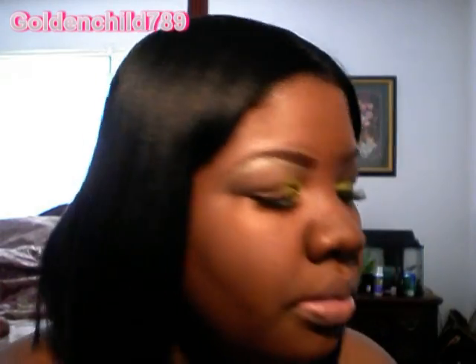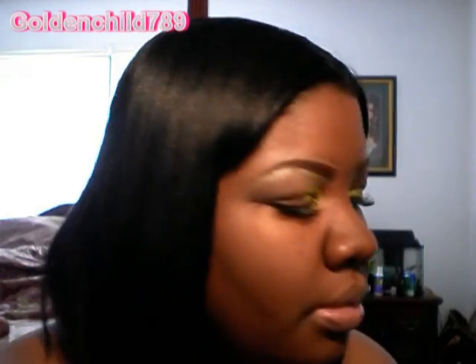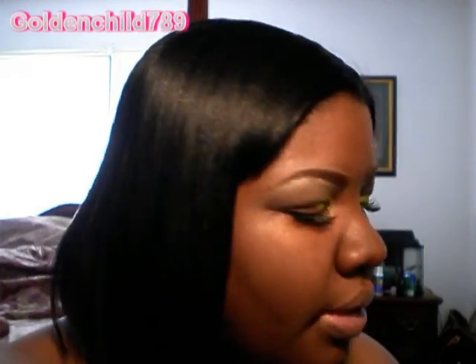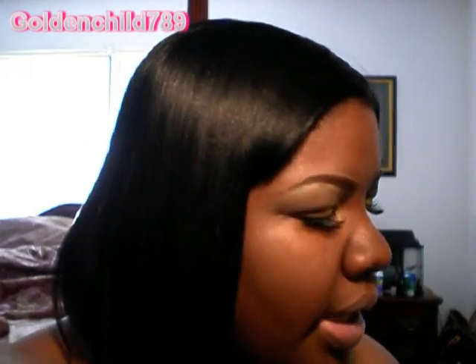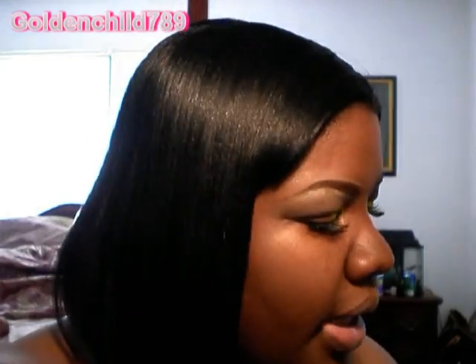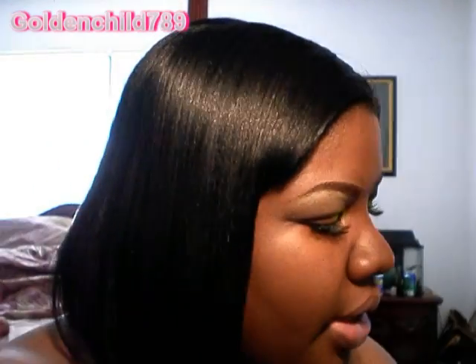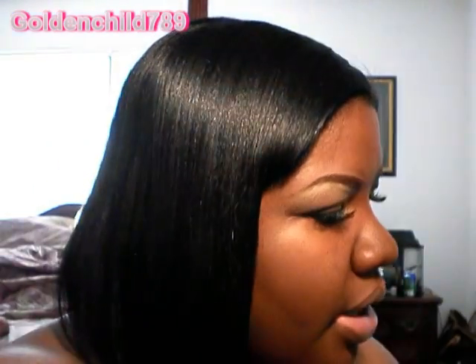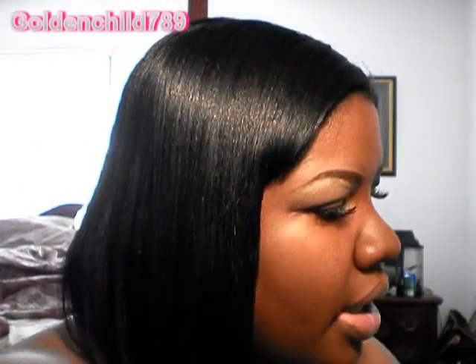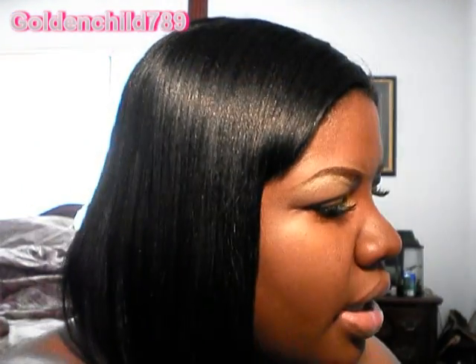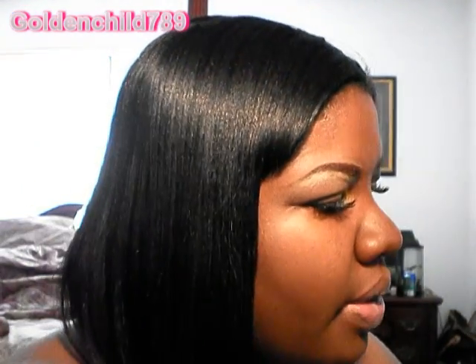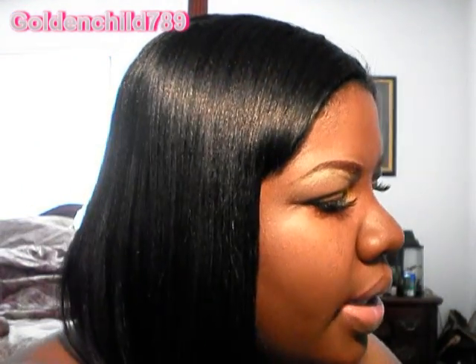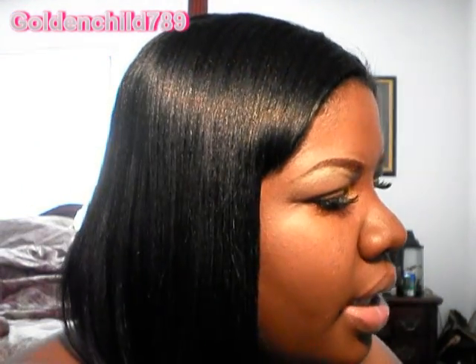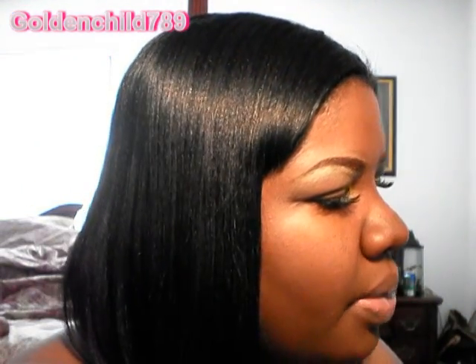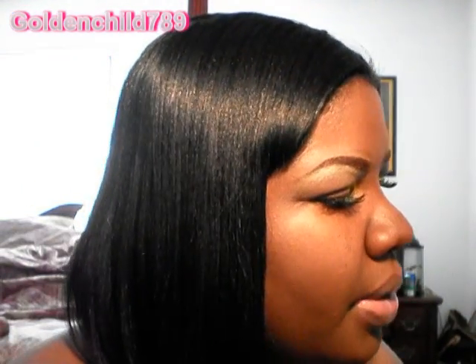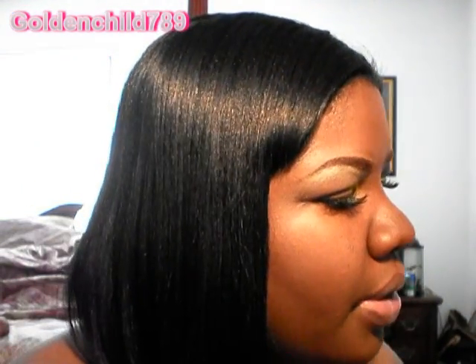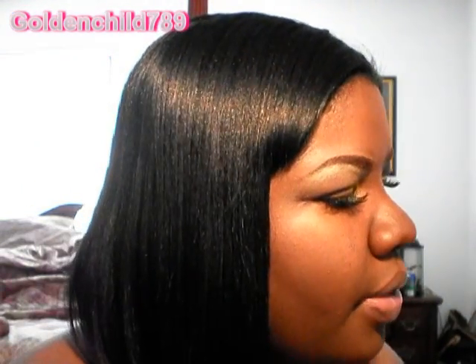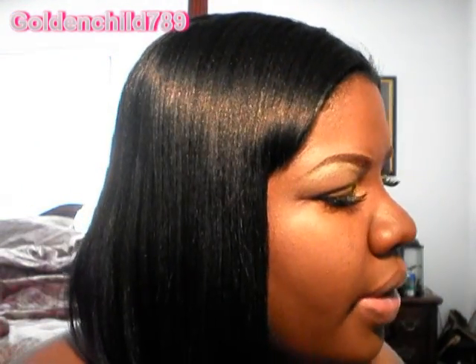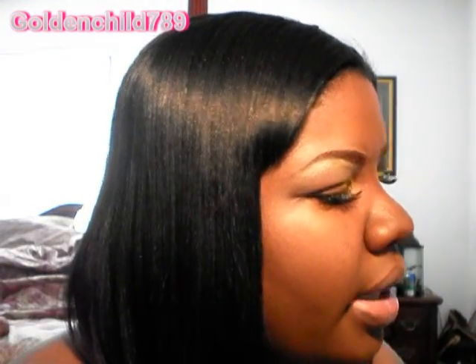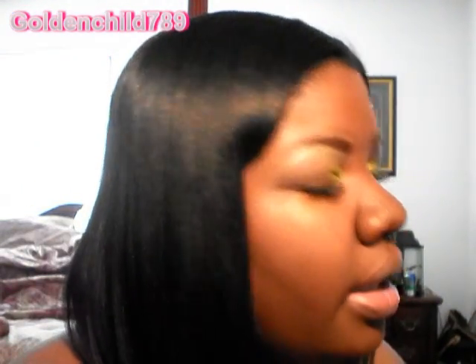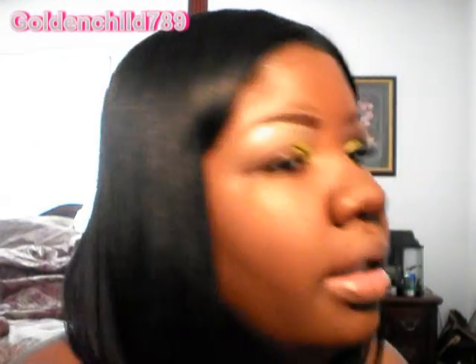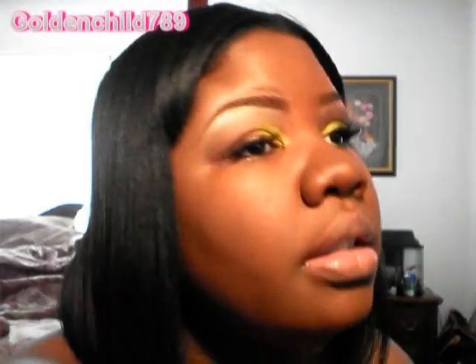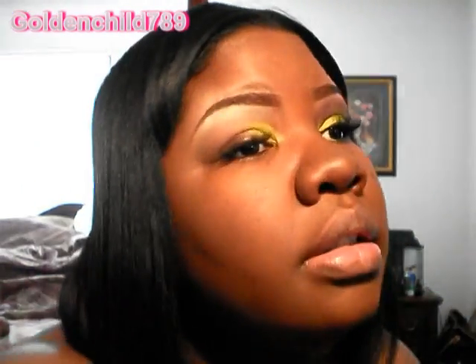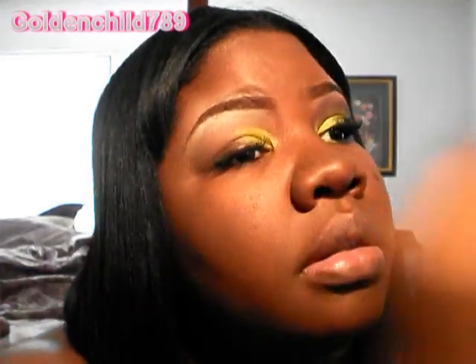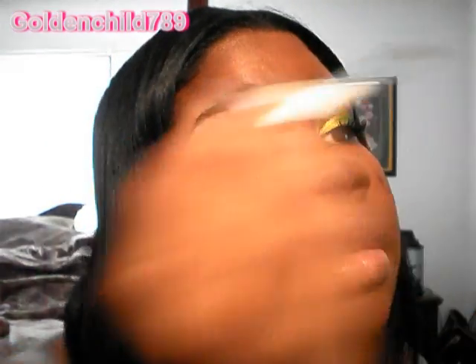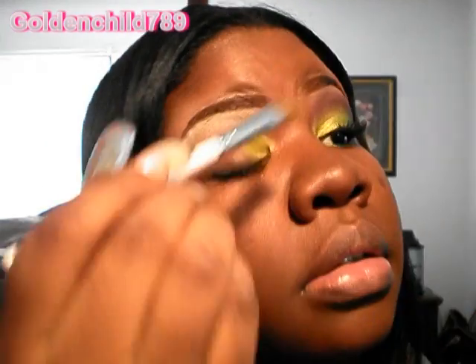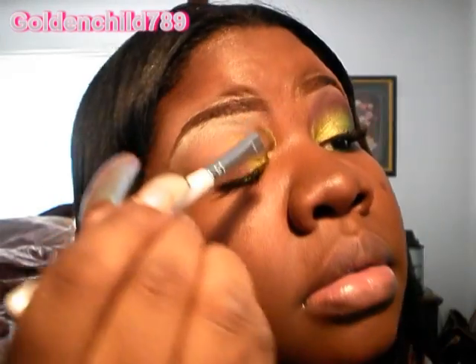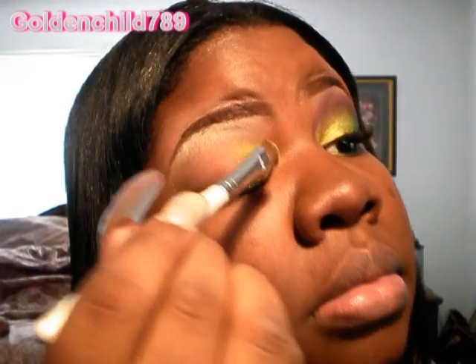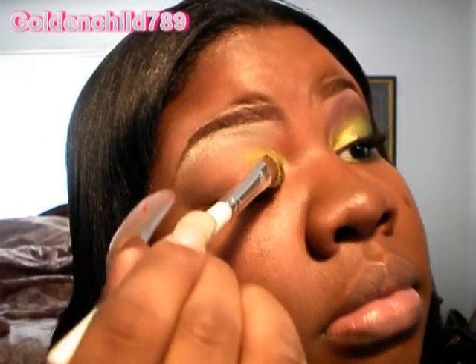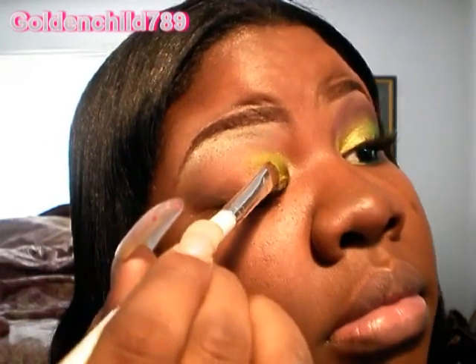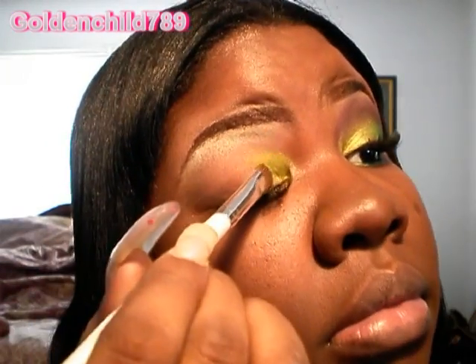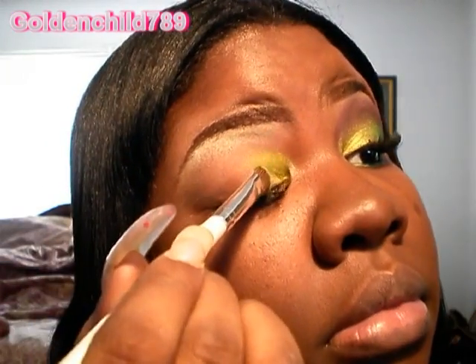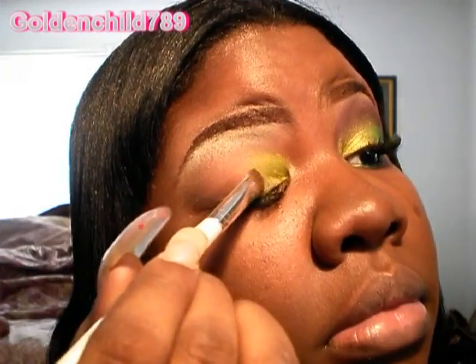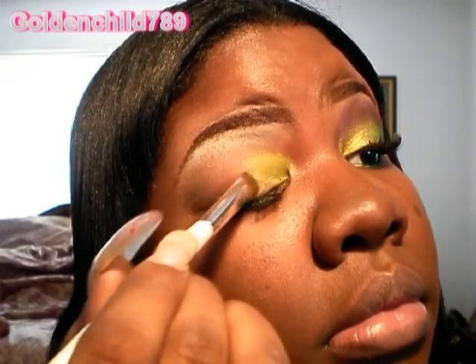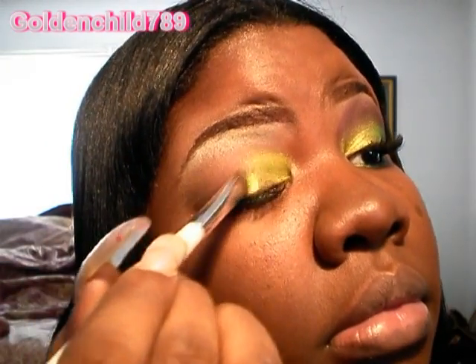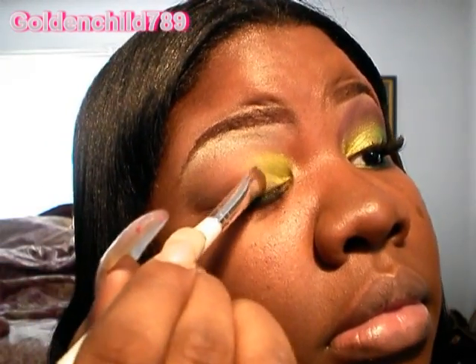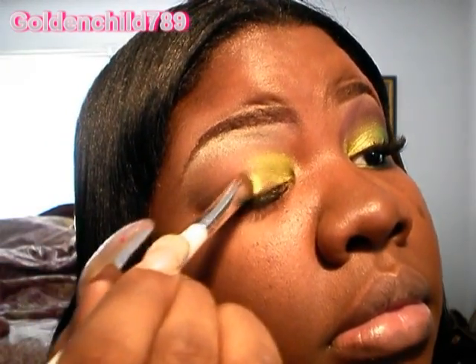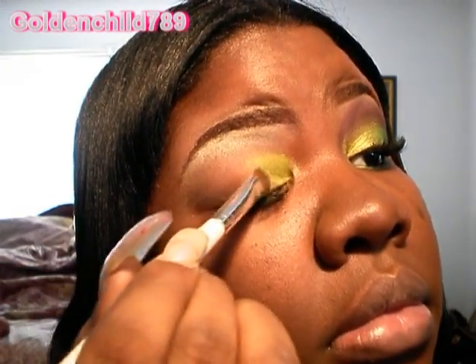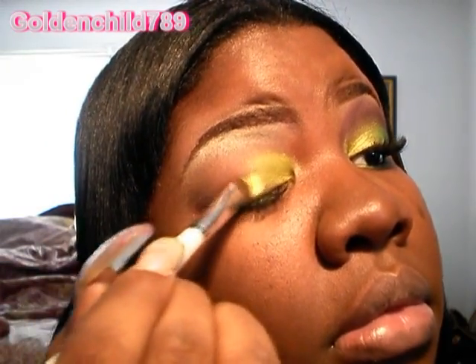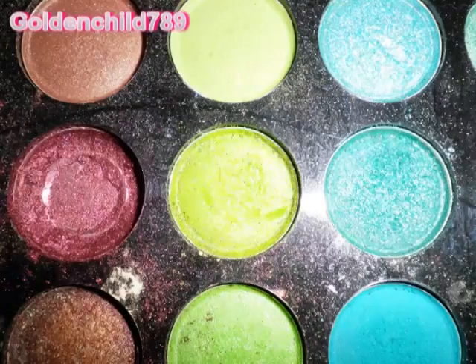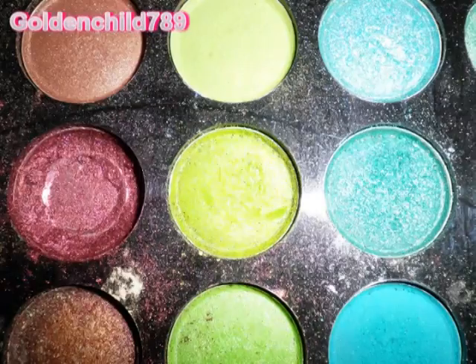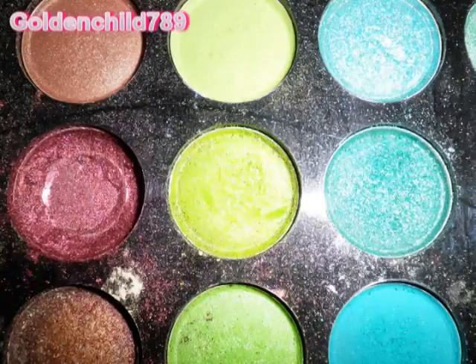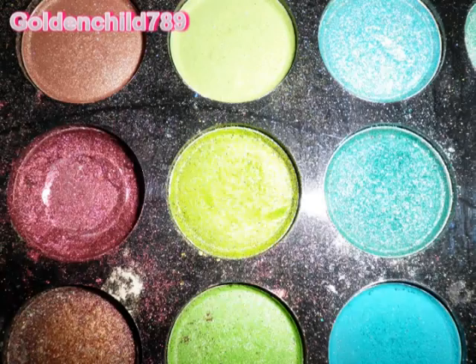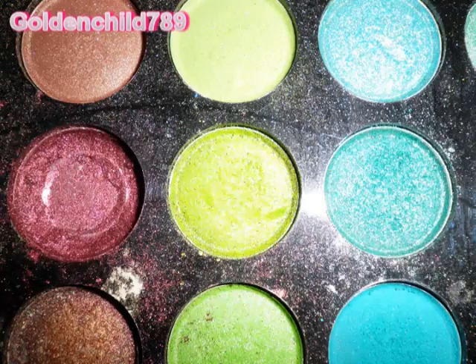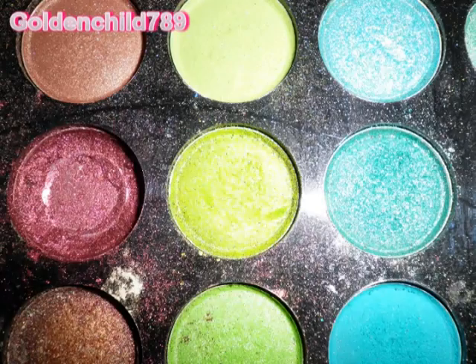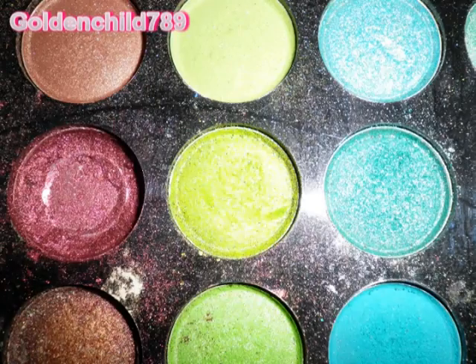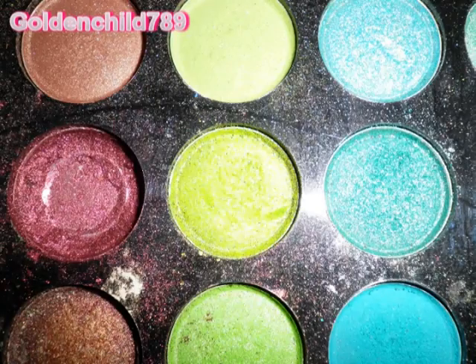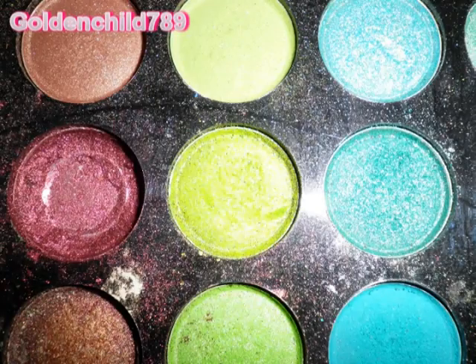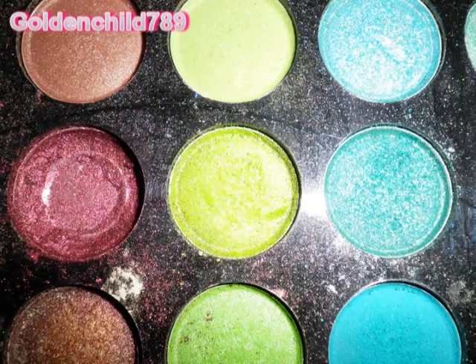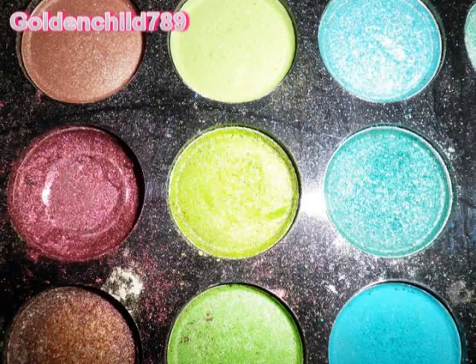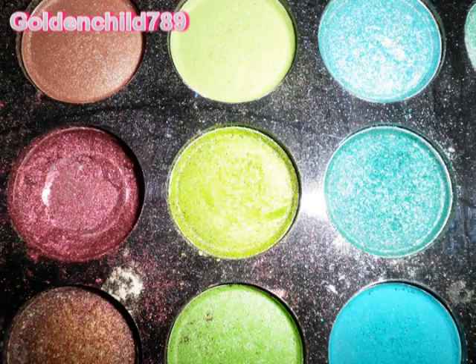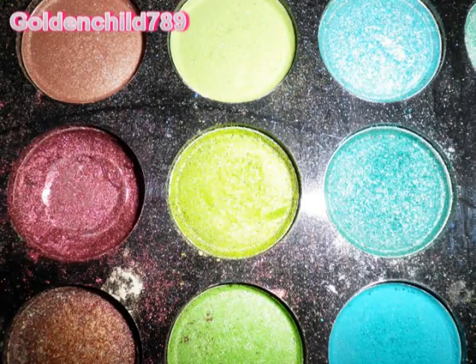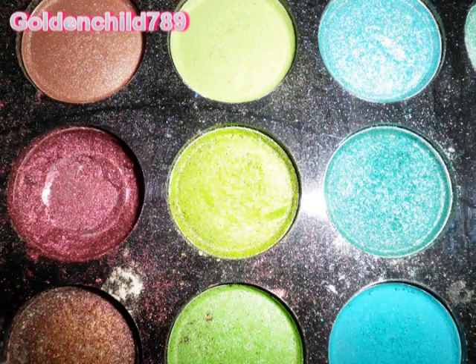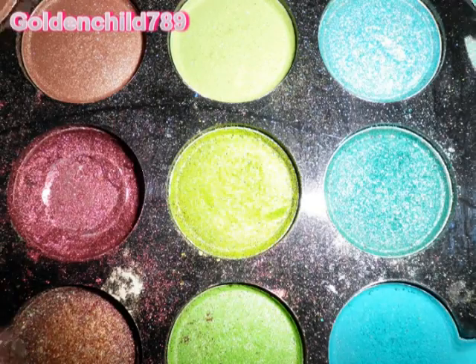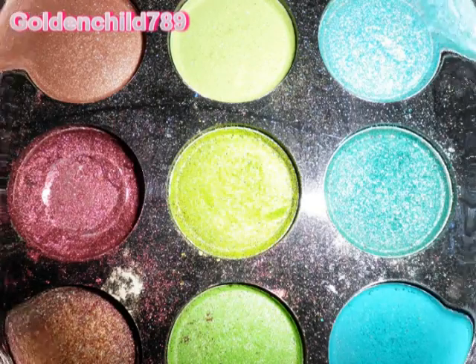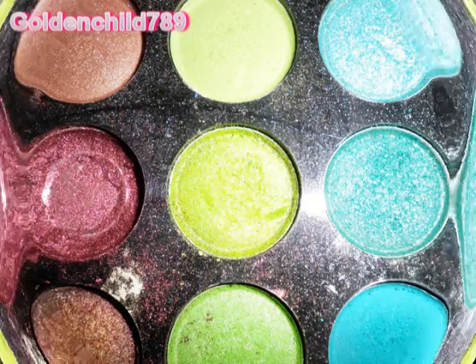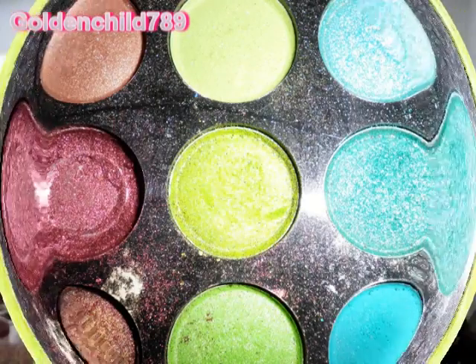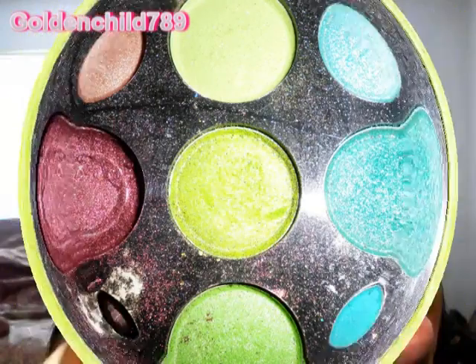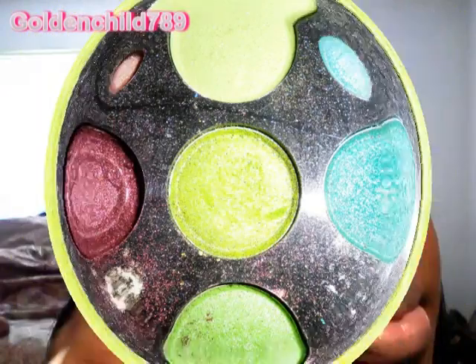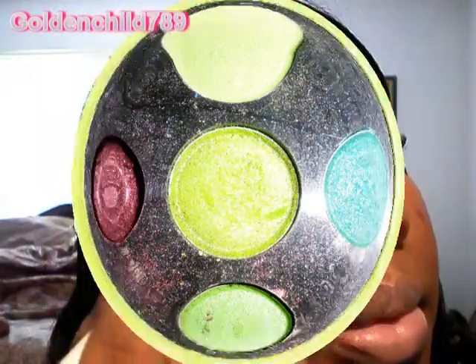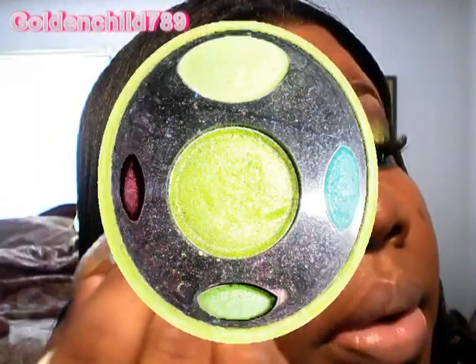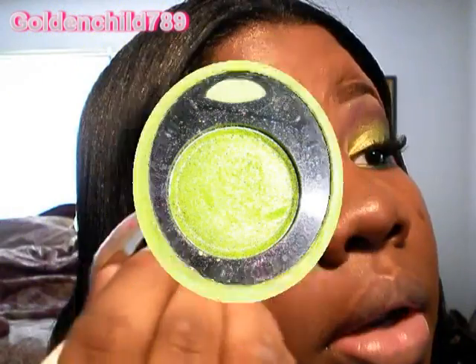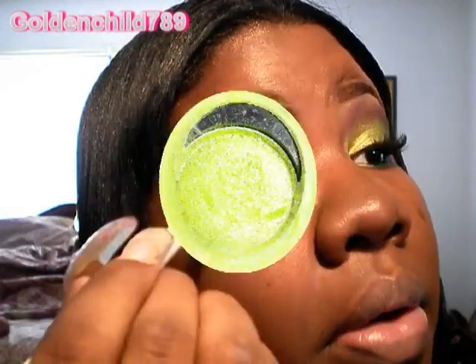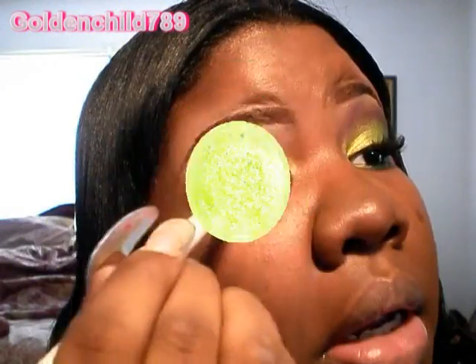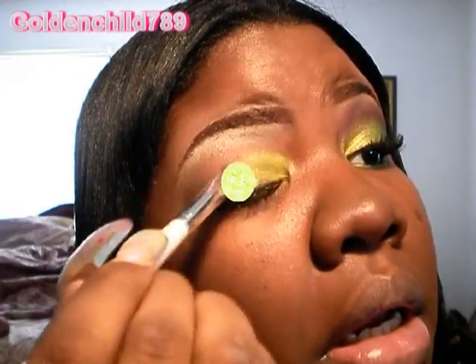Then you're going to go in with the green — a shimmery green.